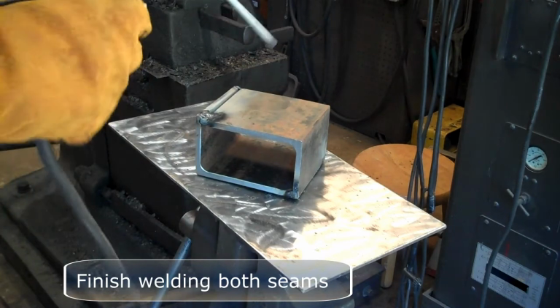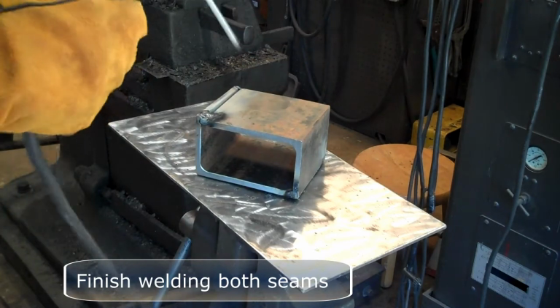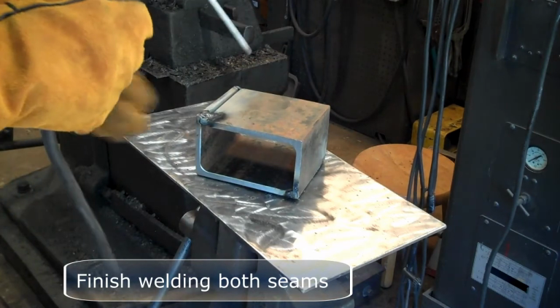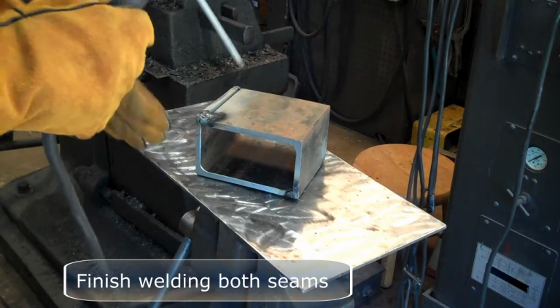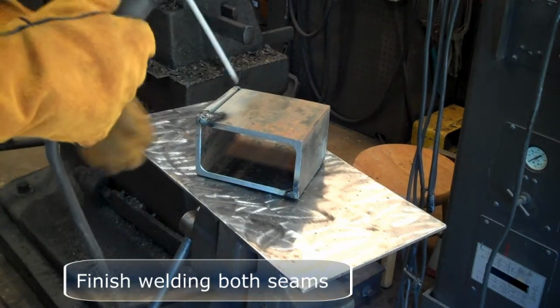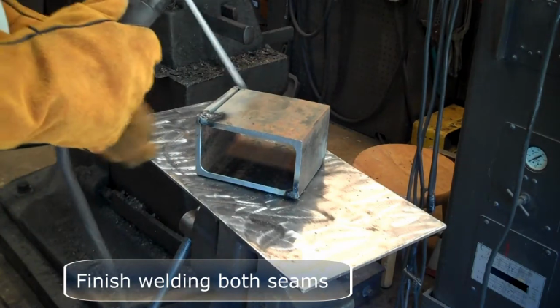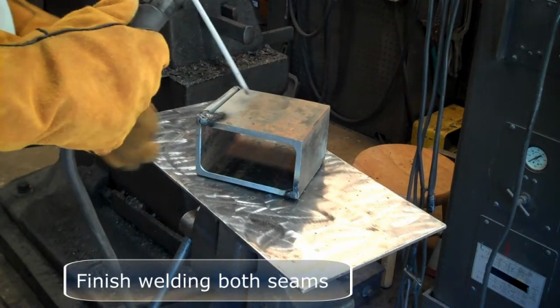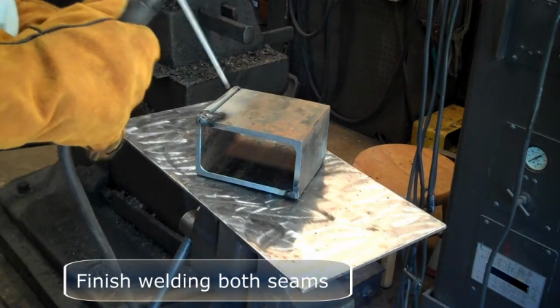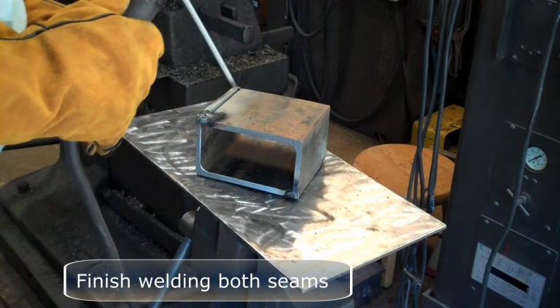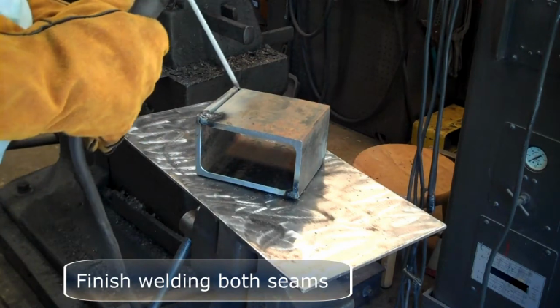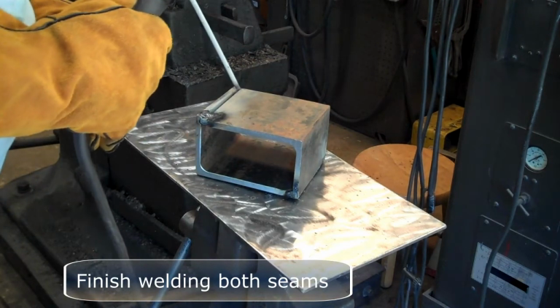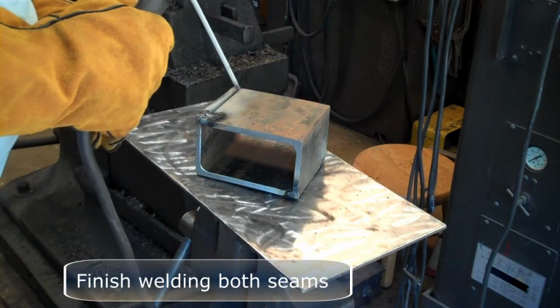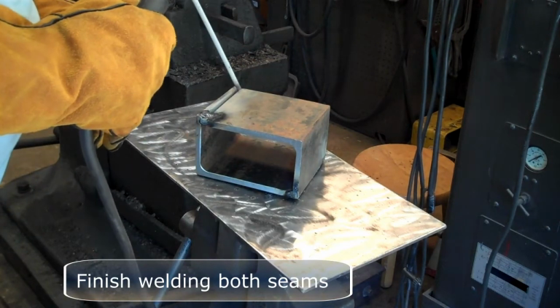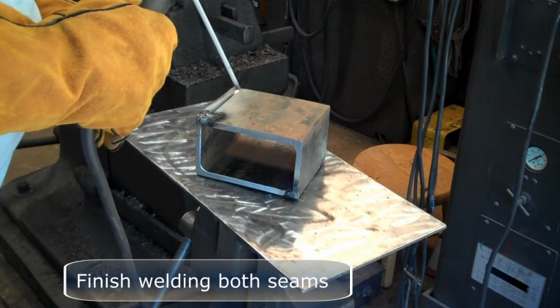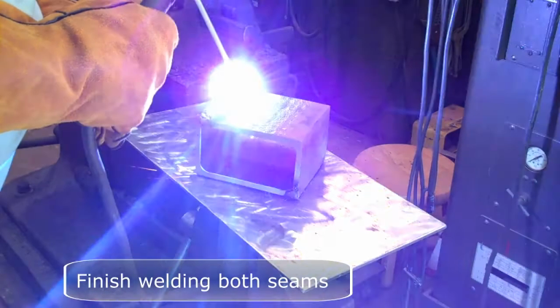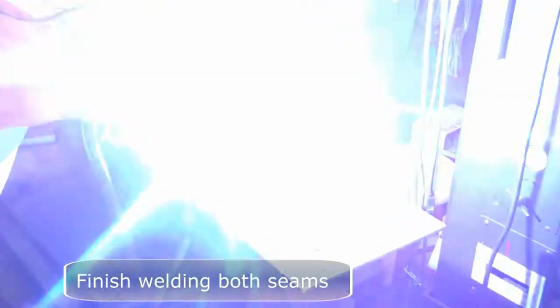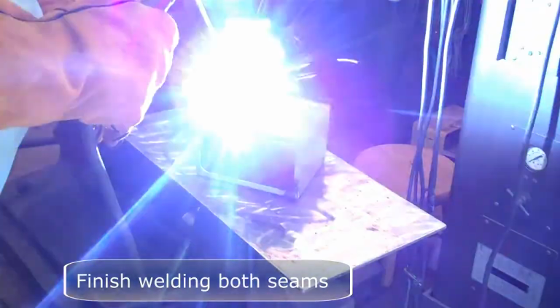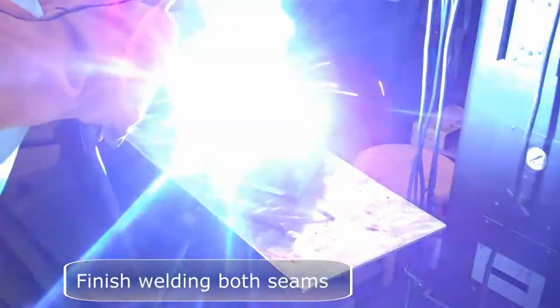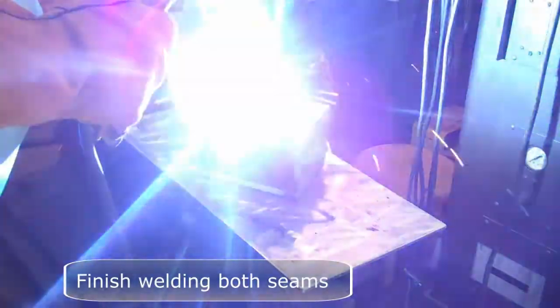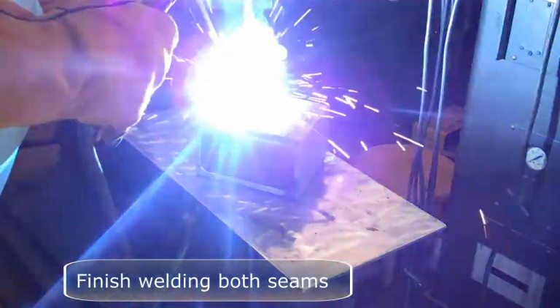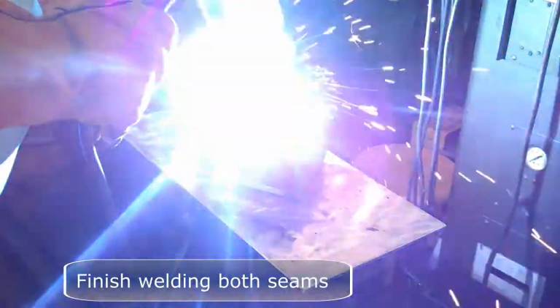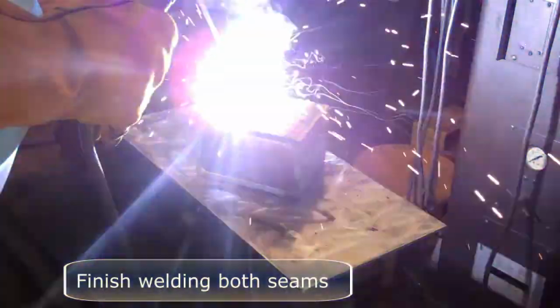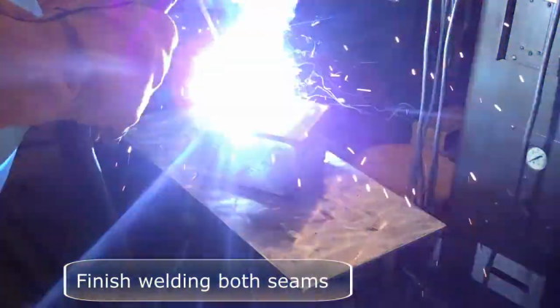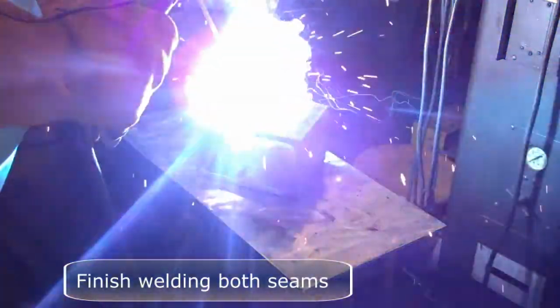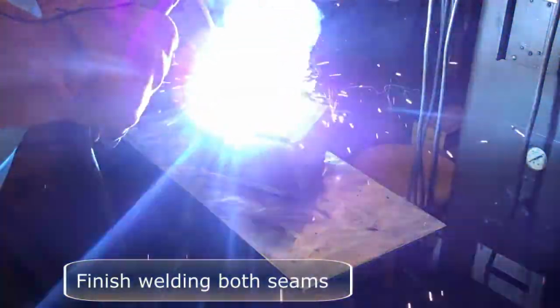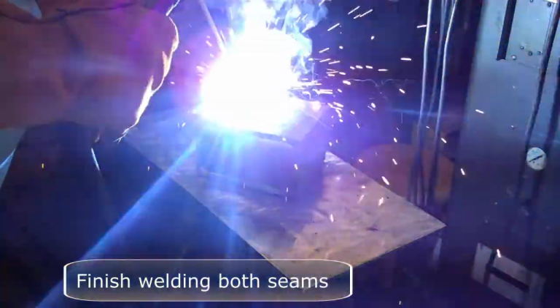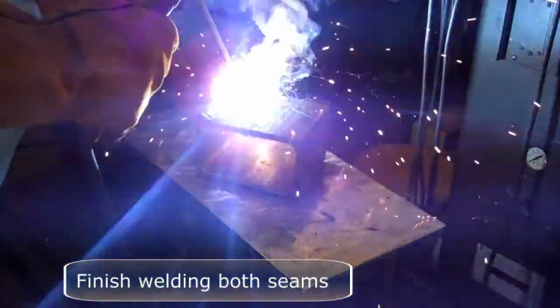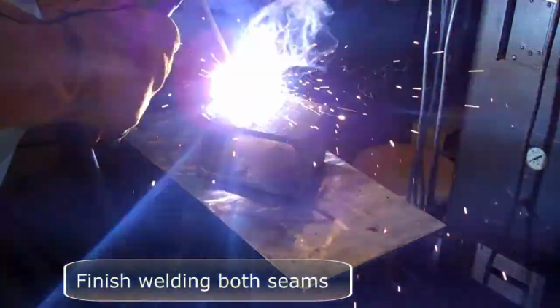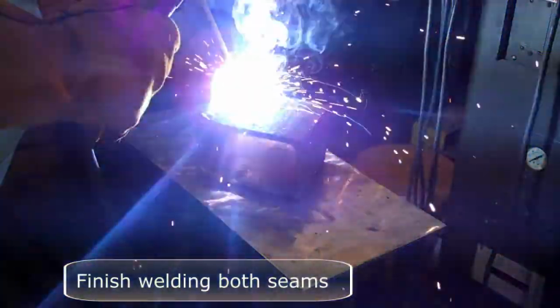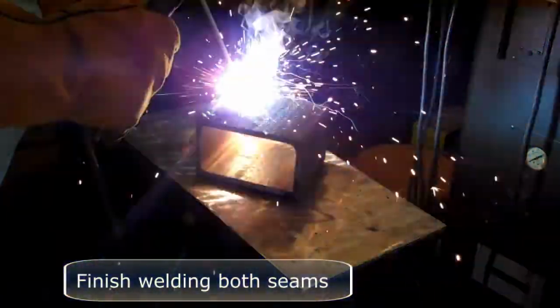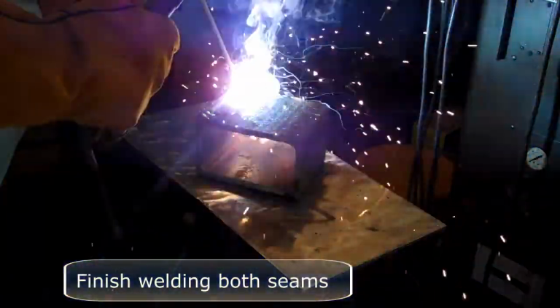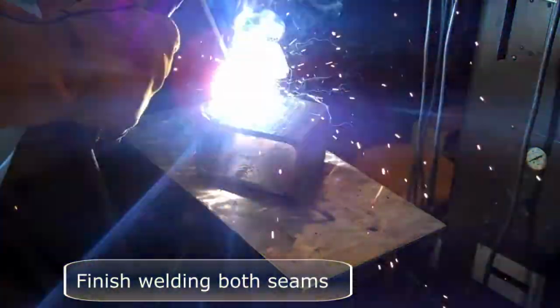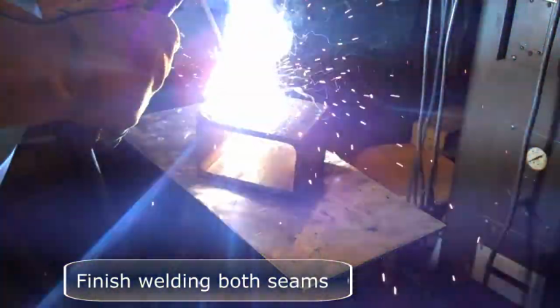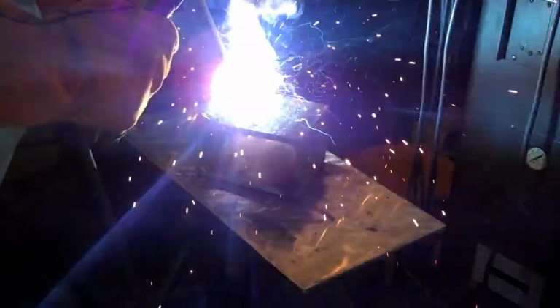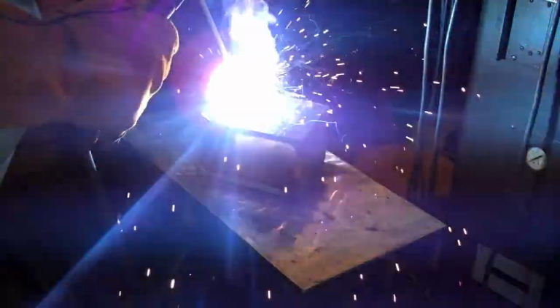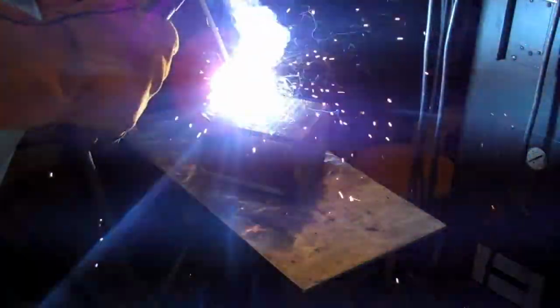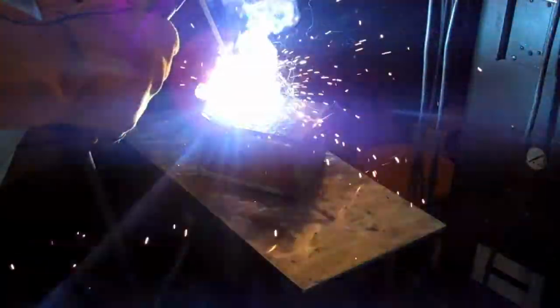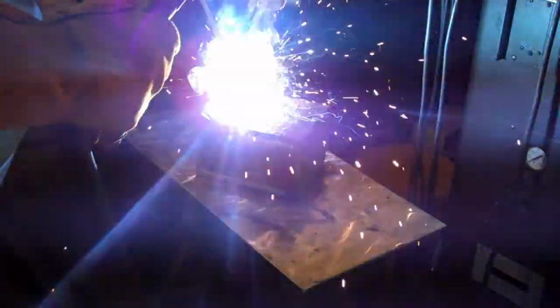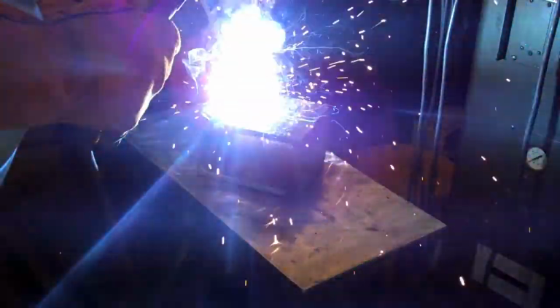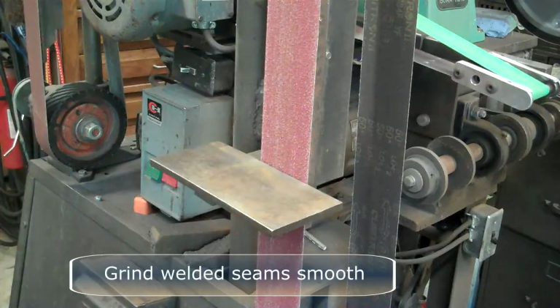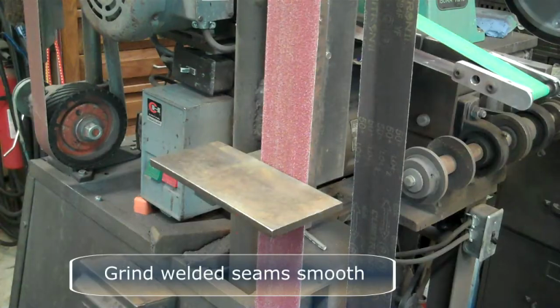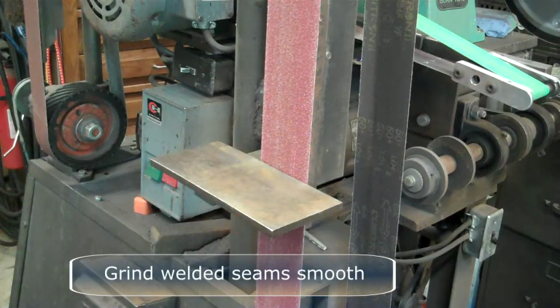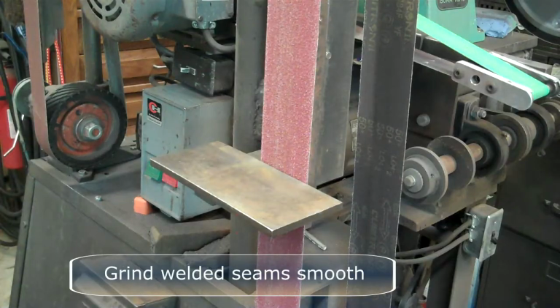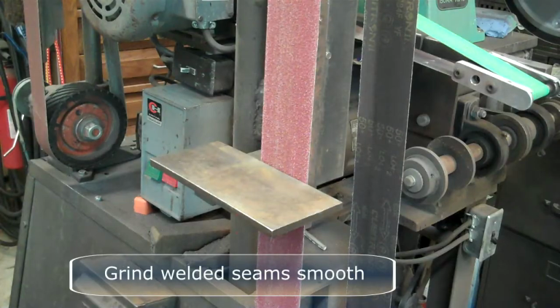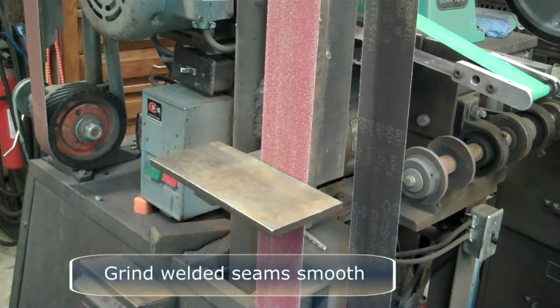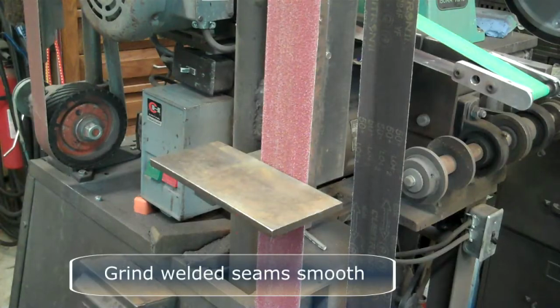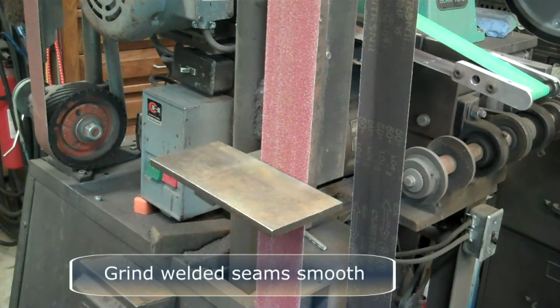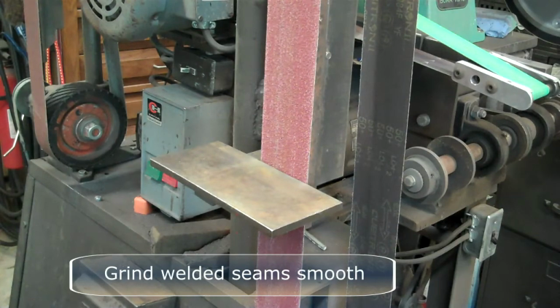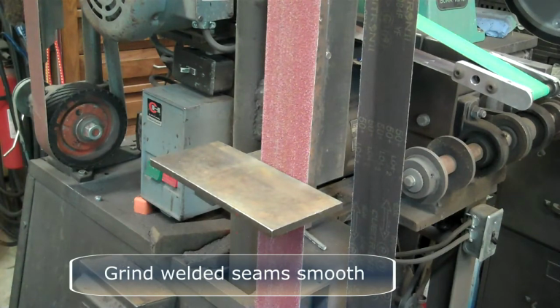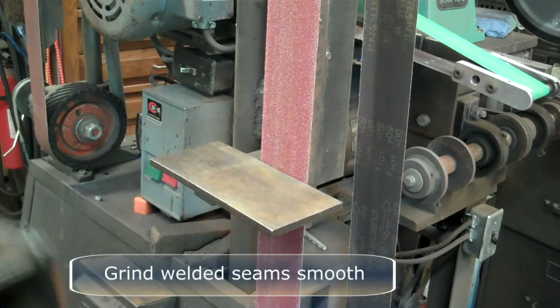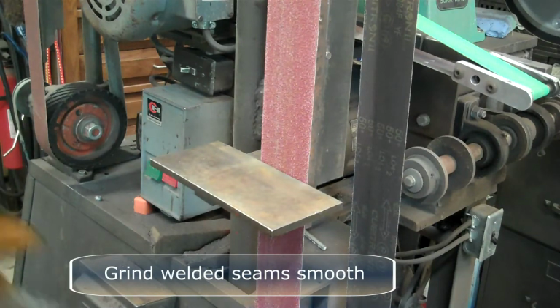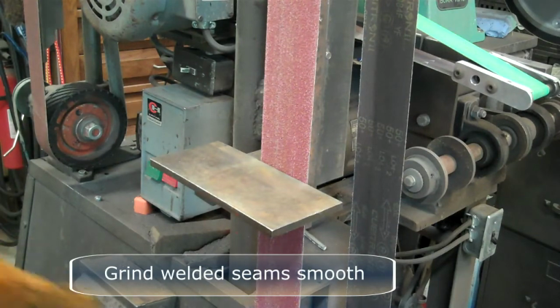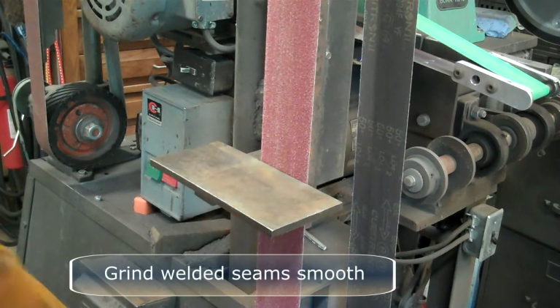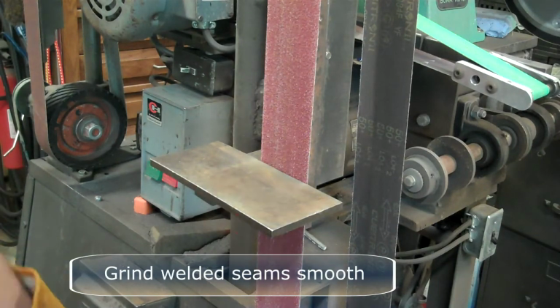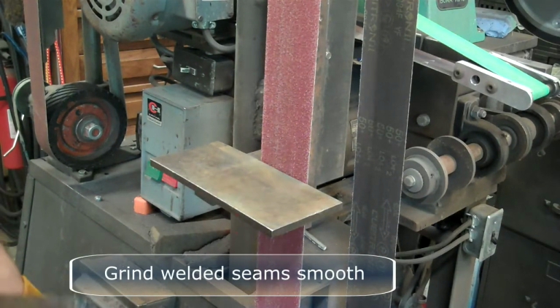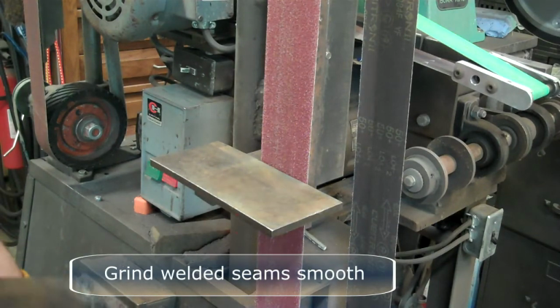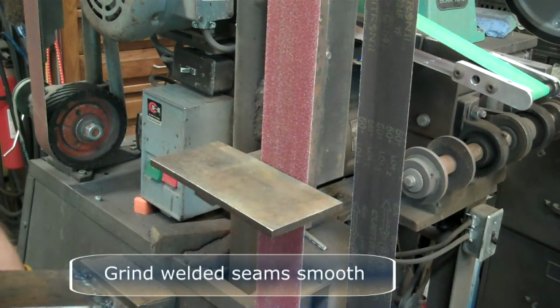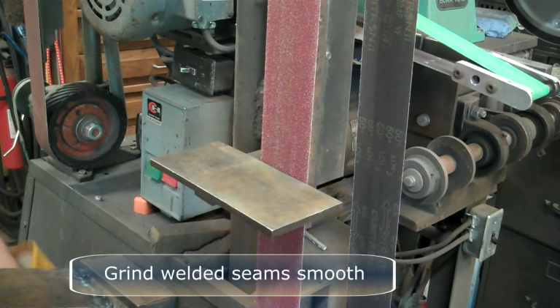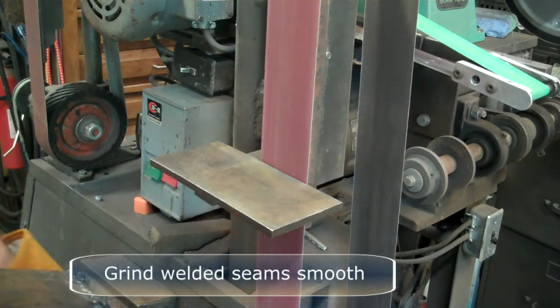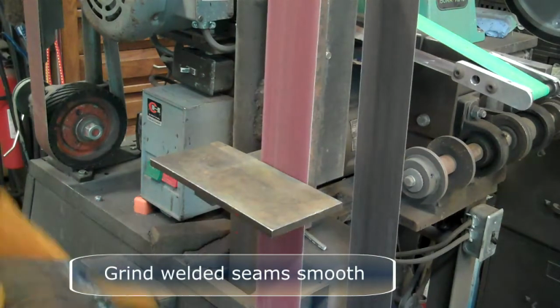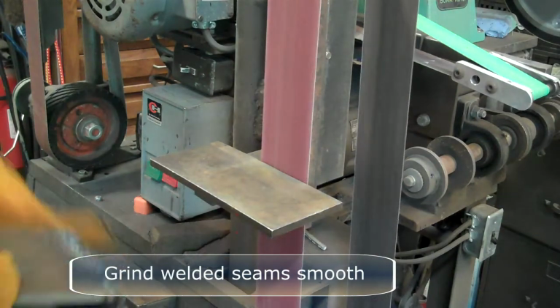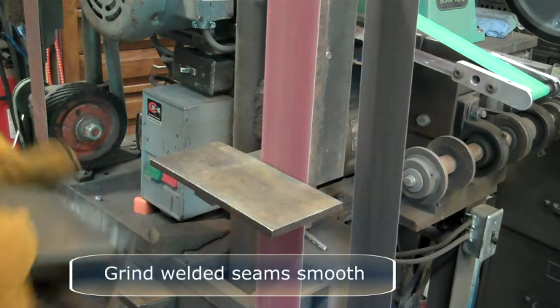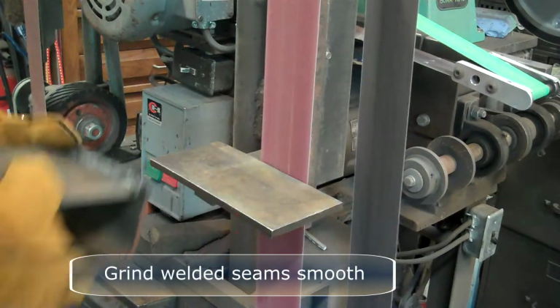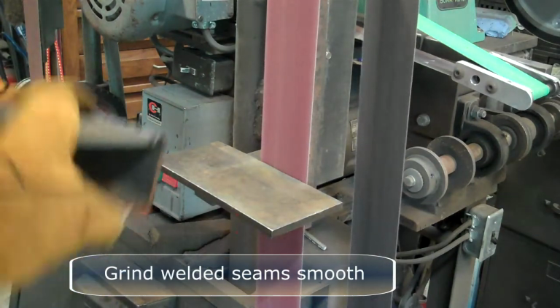Finish welding both seams, then grind those seams smooth.